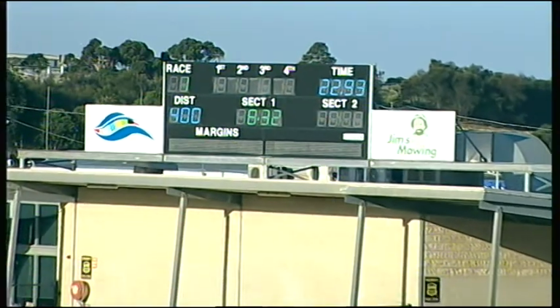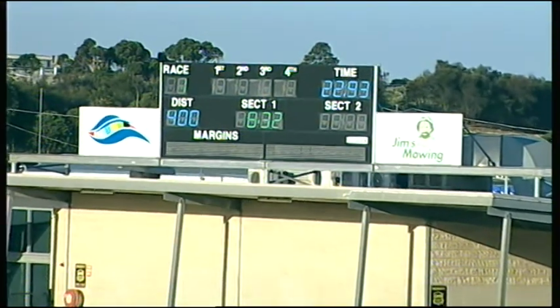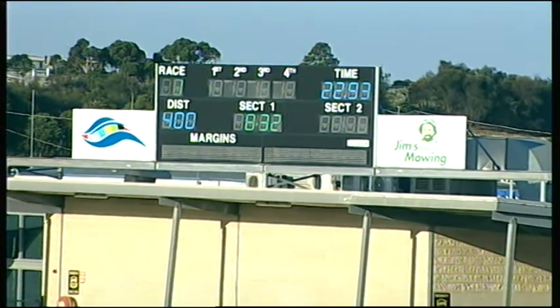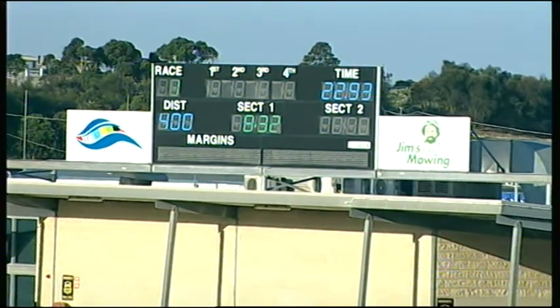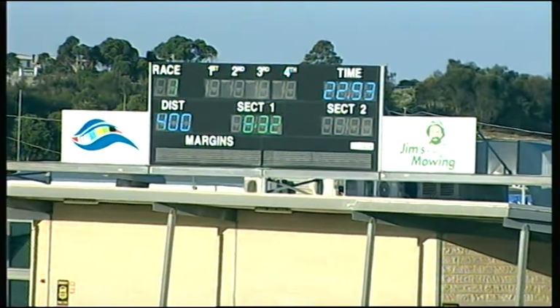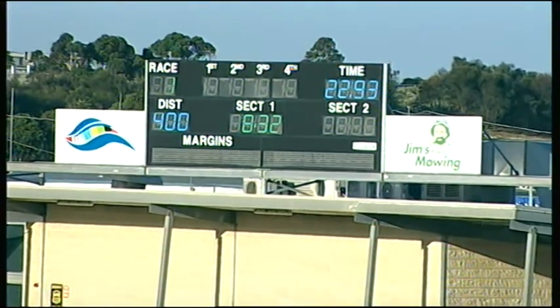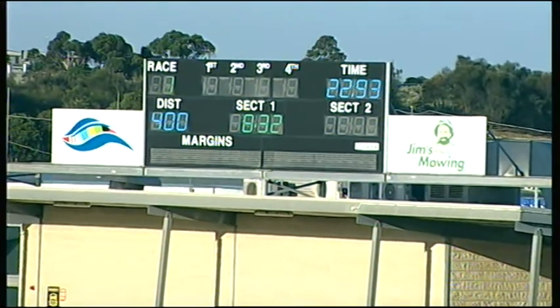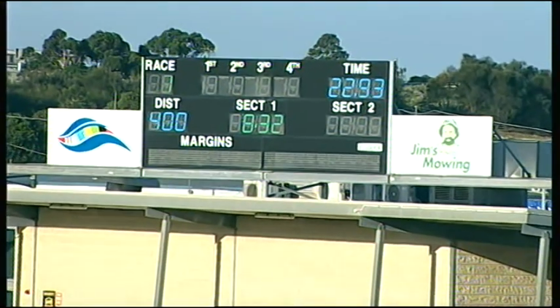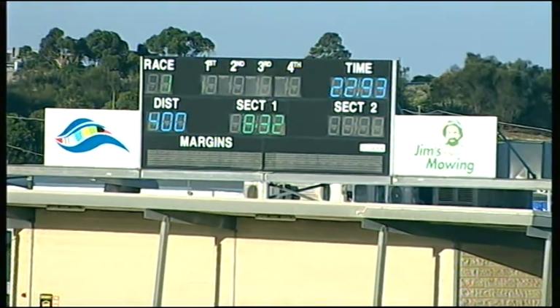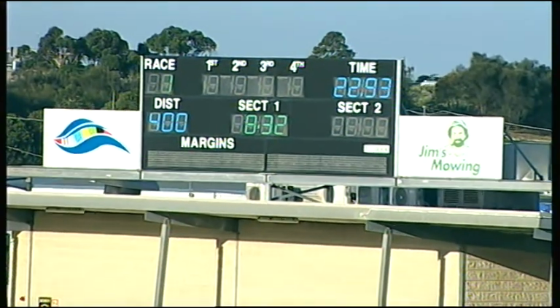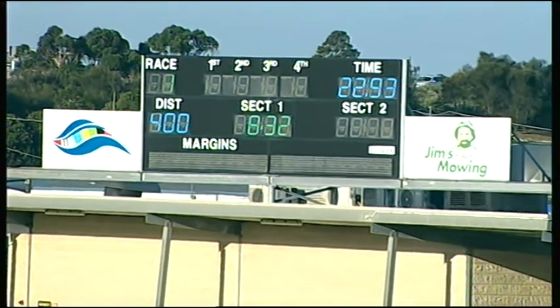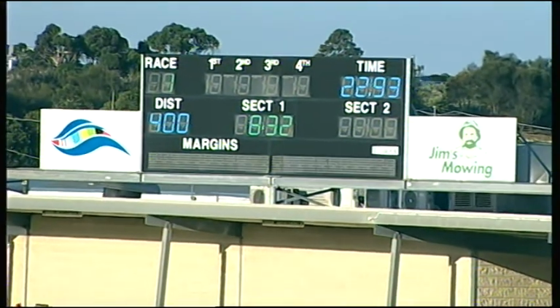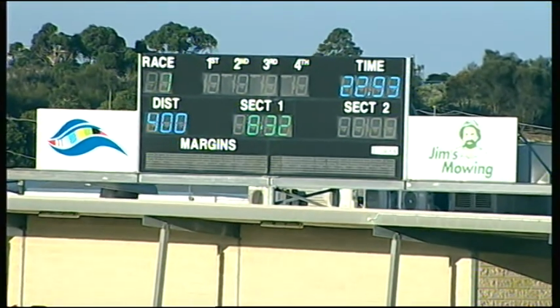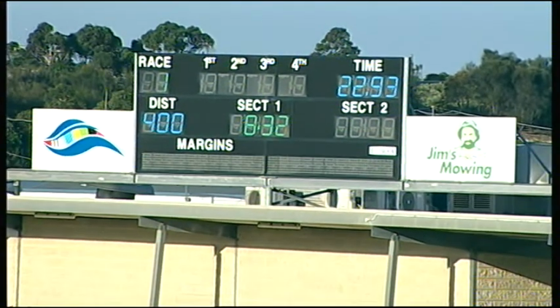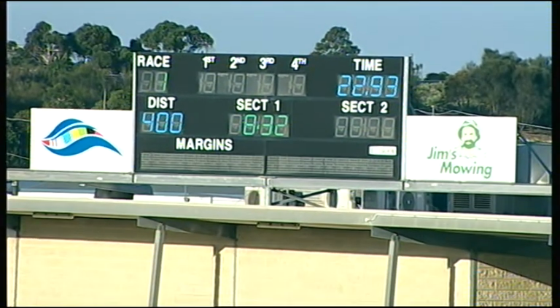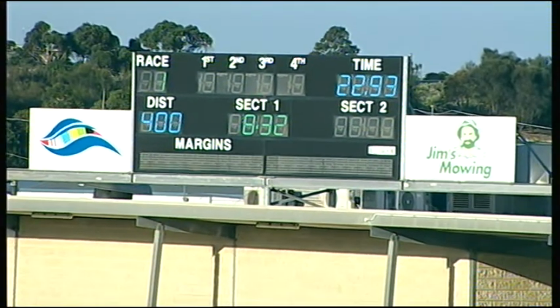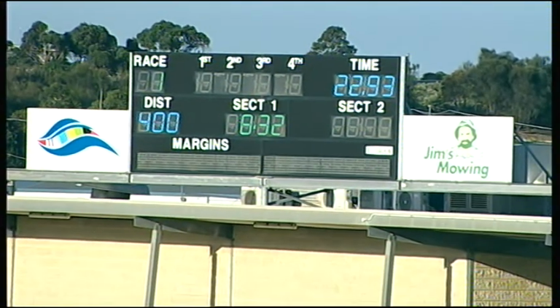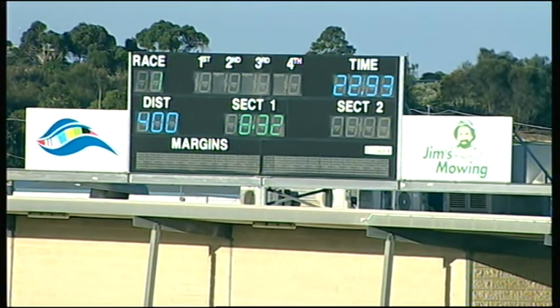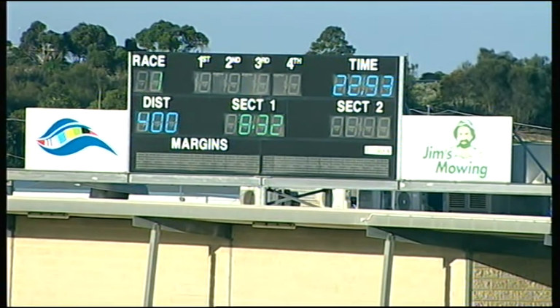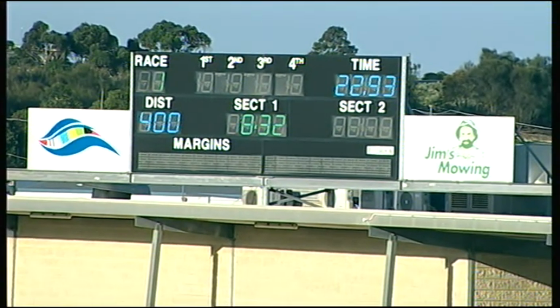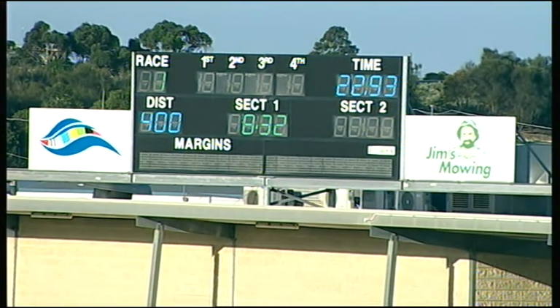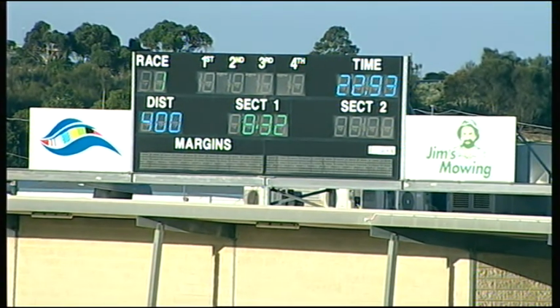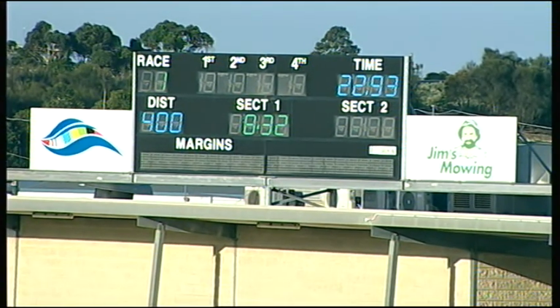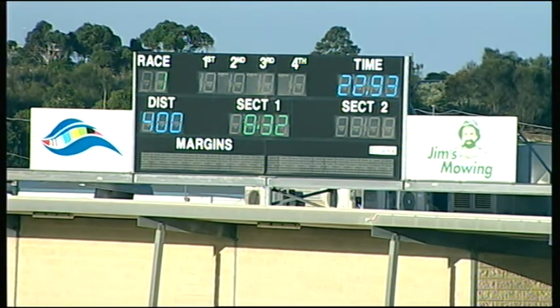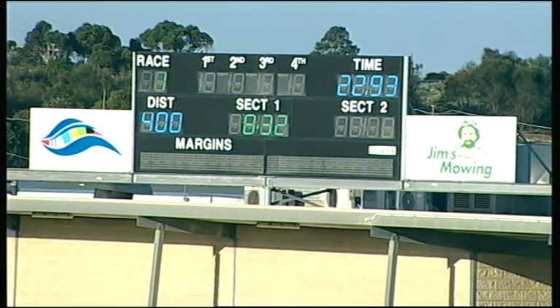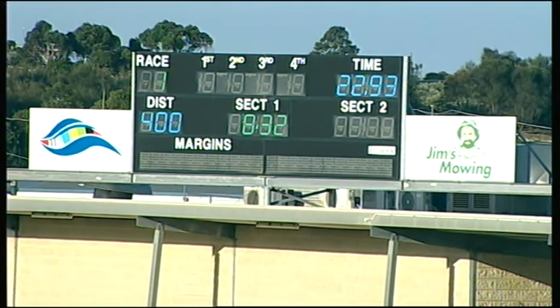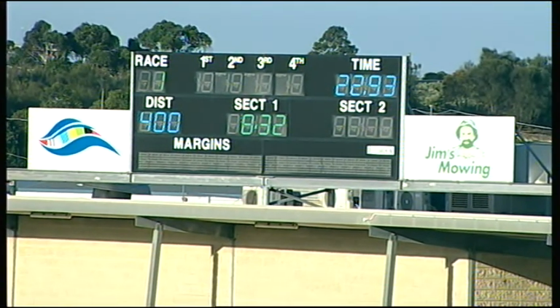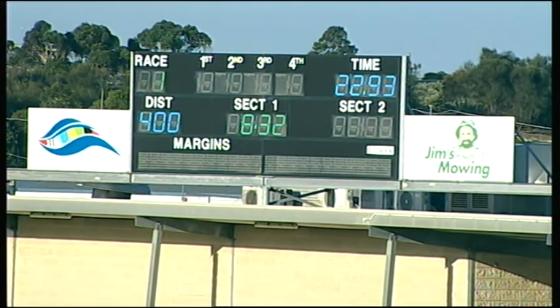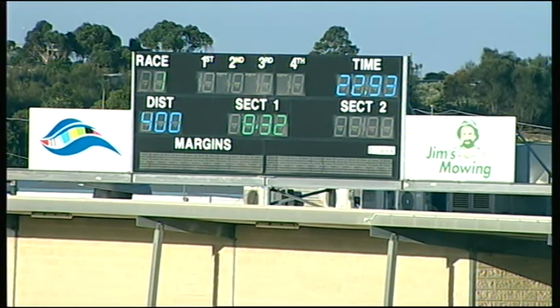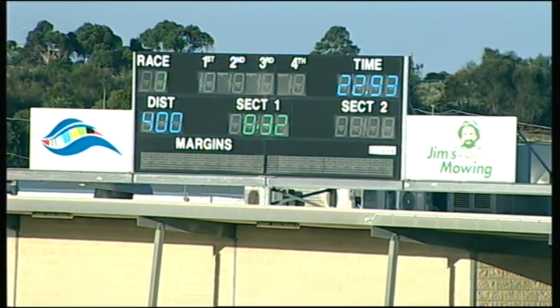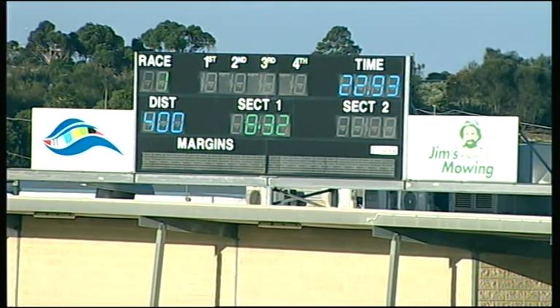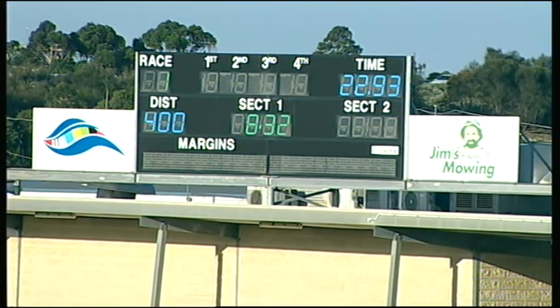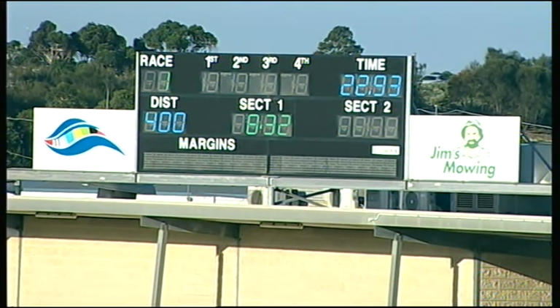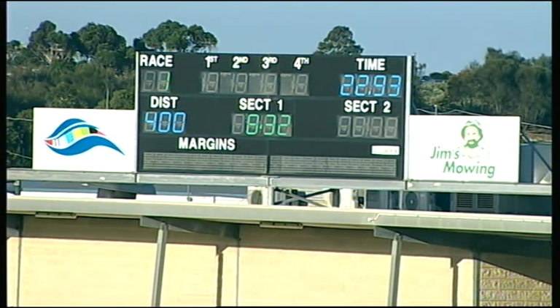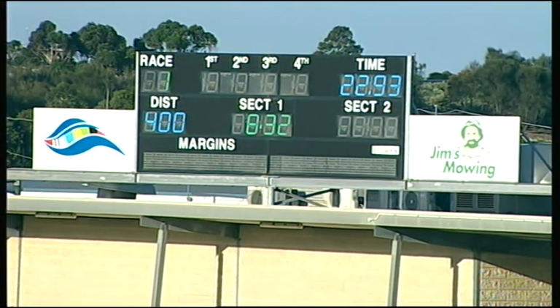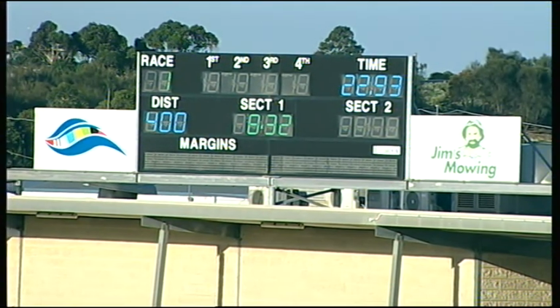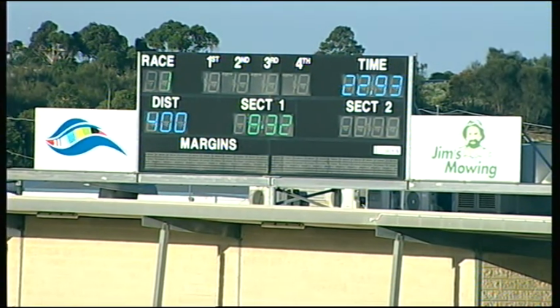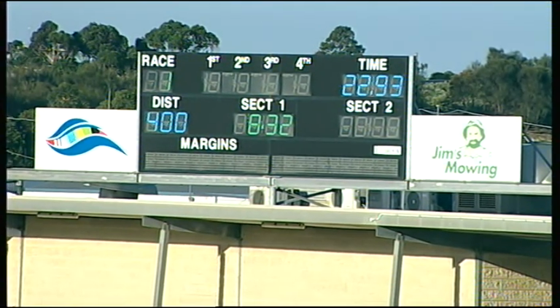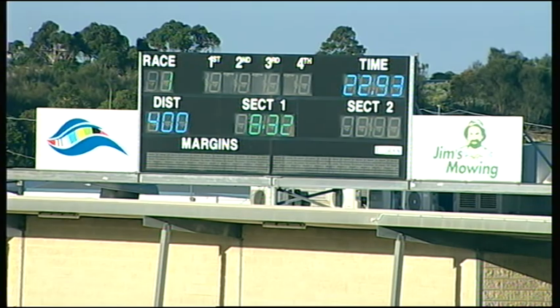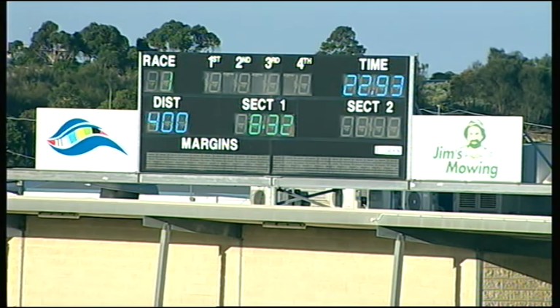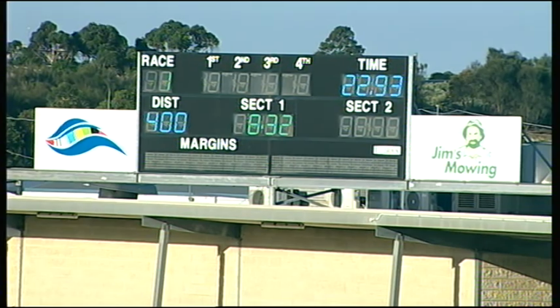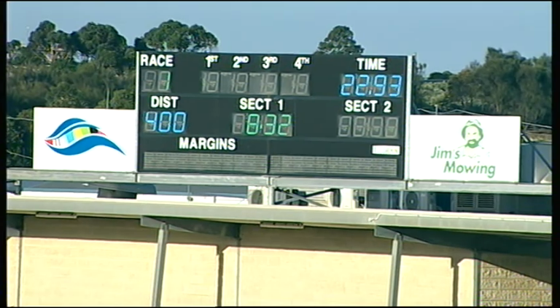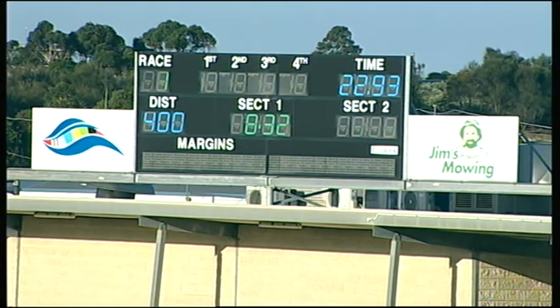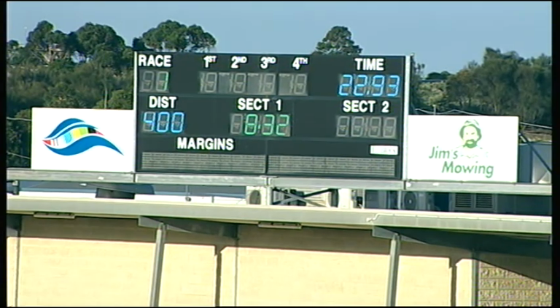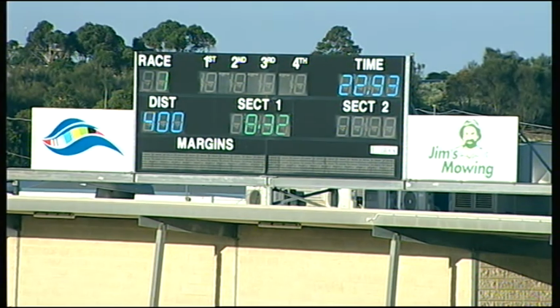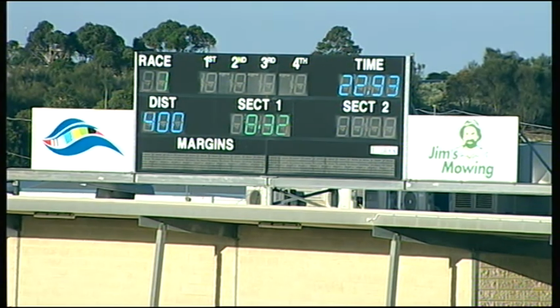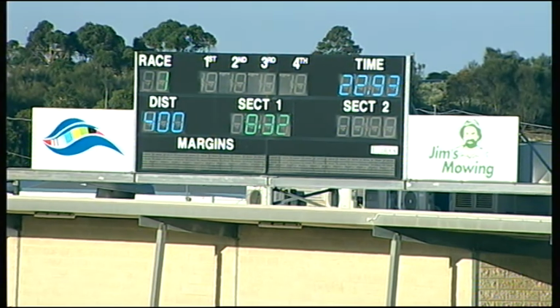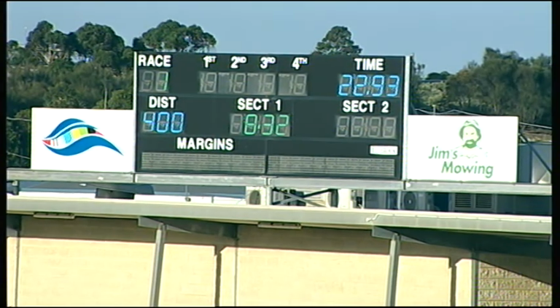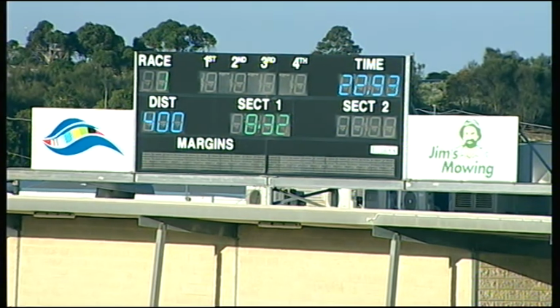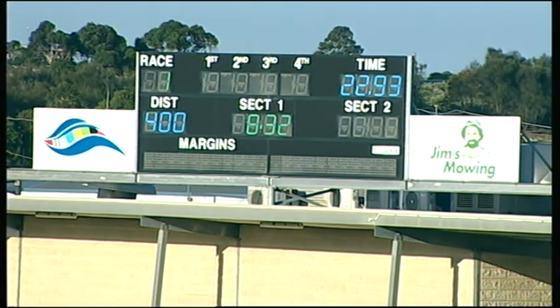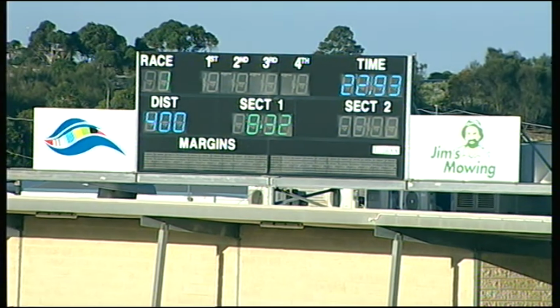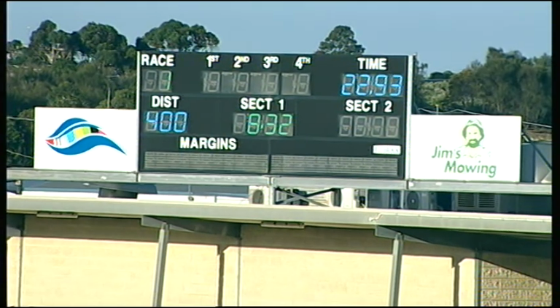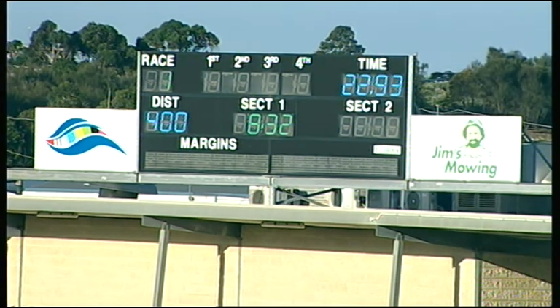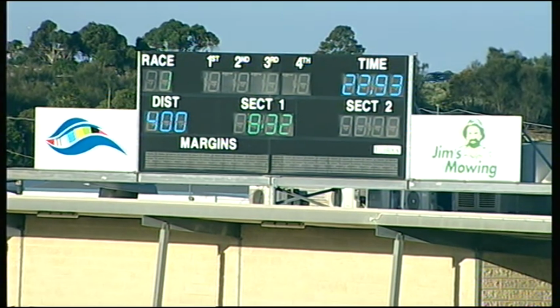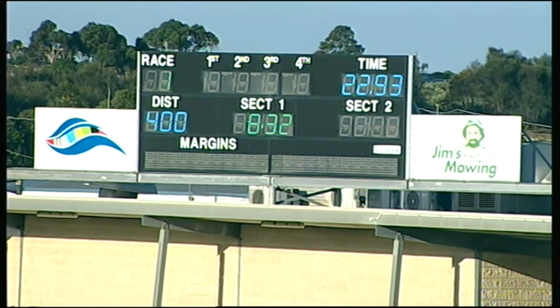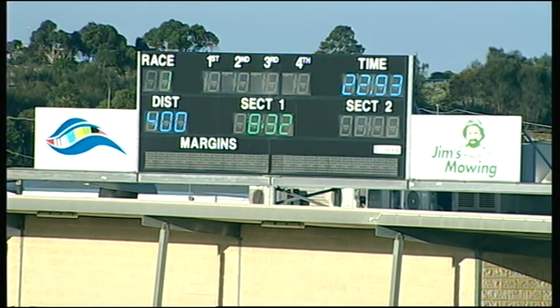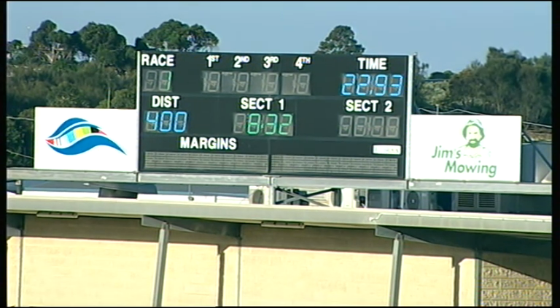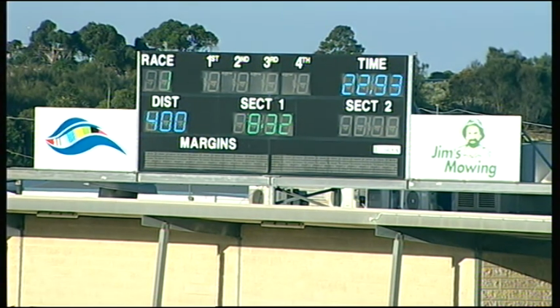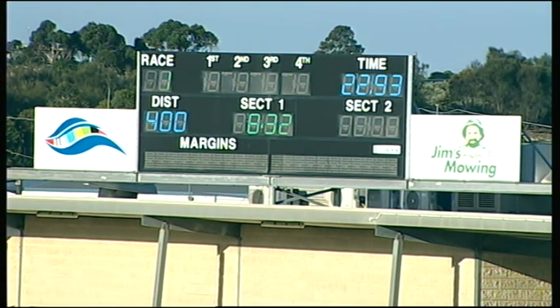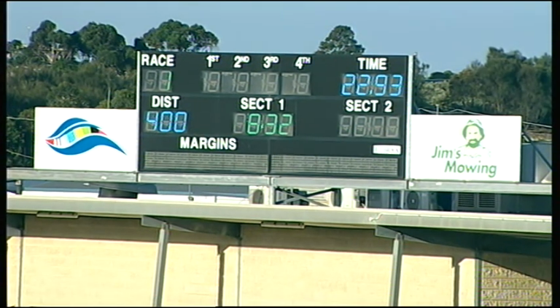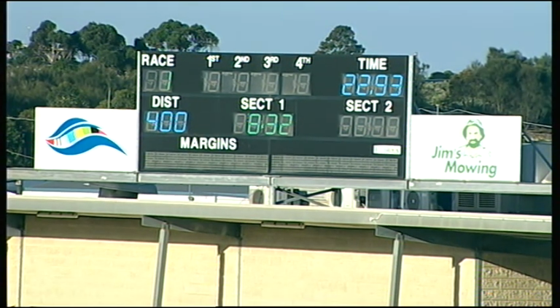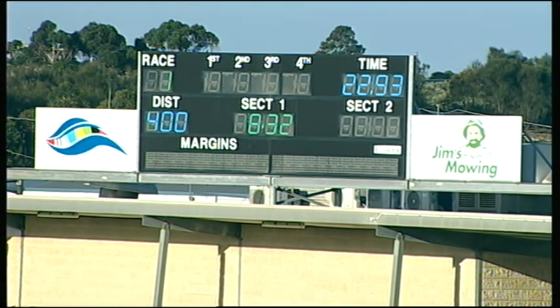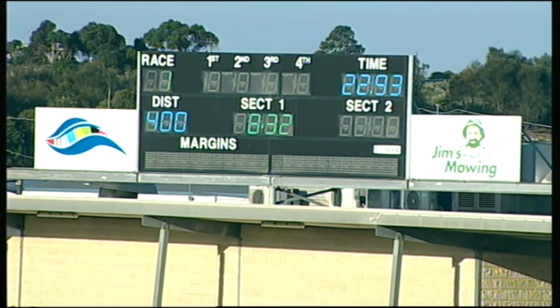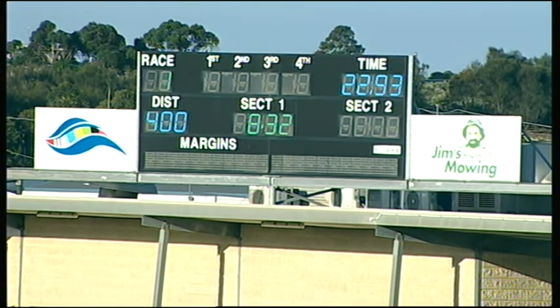In behind those runners were Silent Sandy, Two Fly, Graphite Jack. And it's a photo finish here on the first. 22 and 93 is the run.